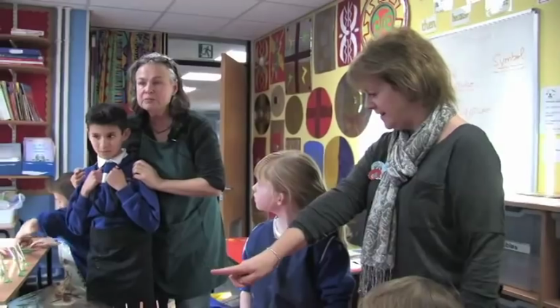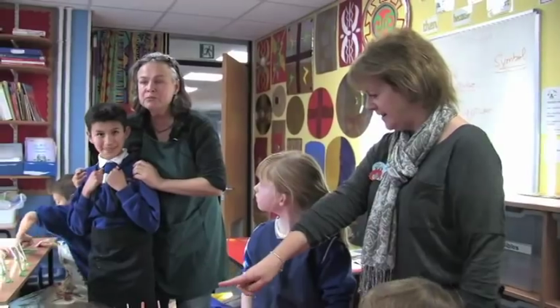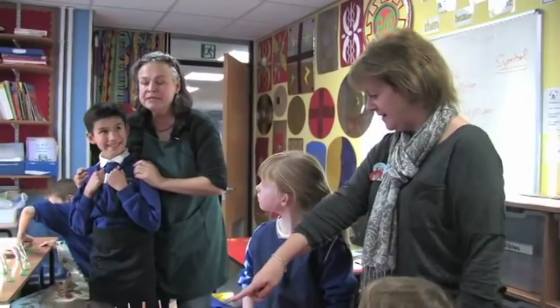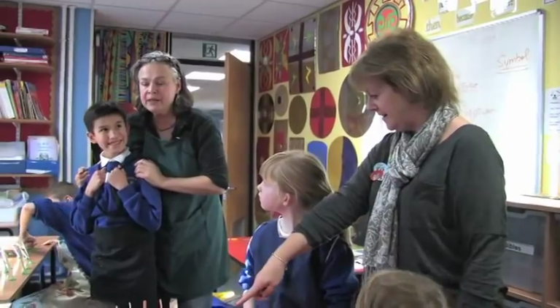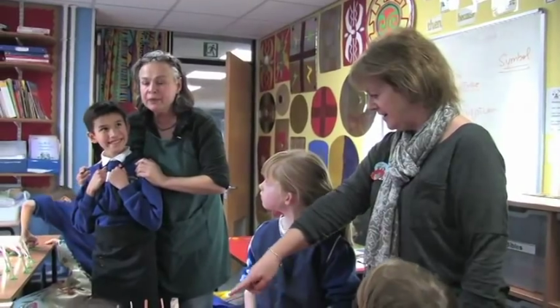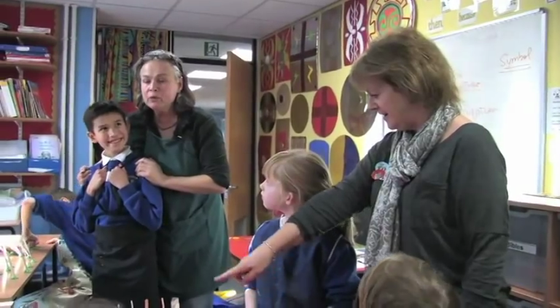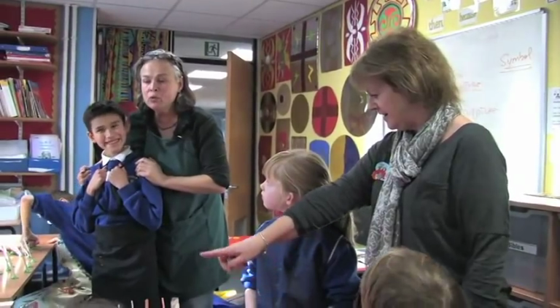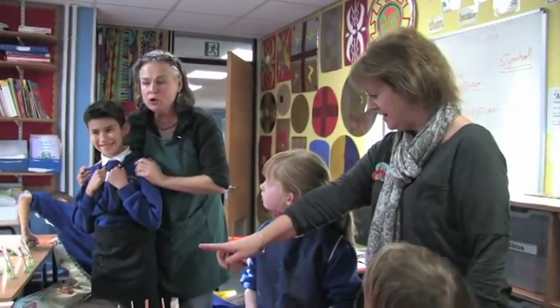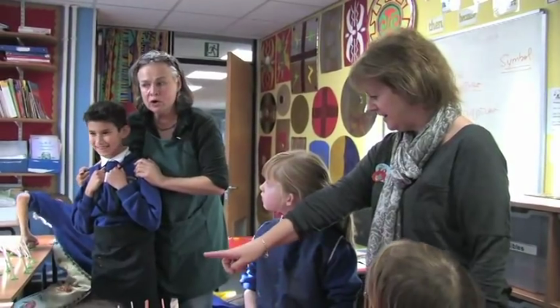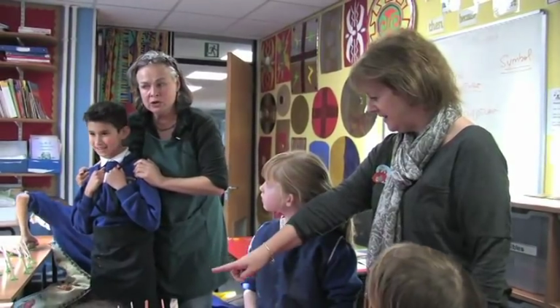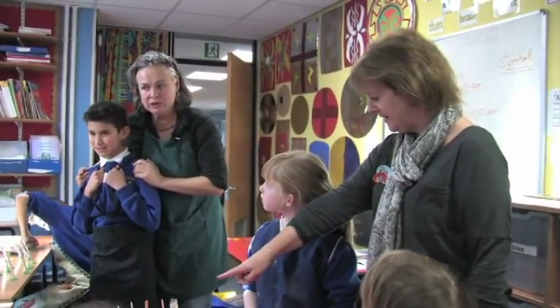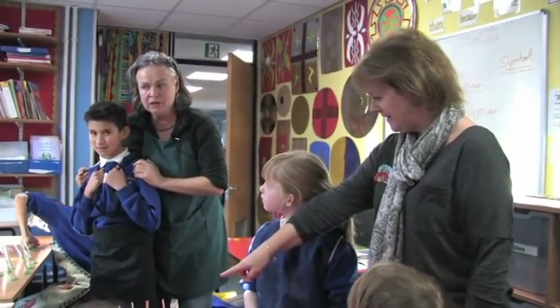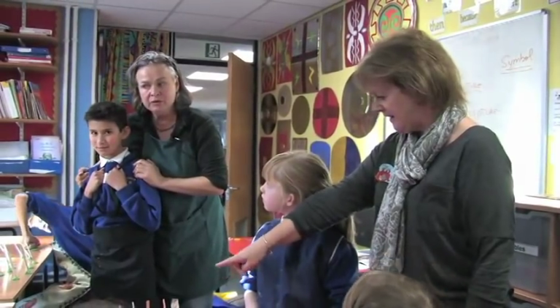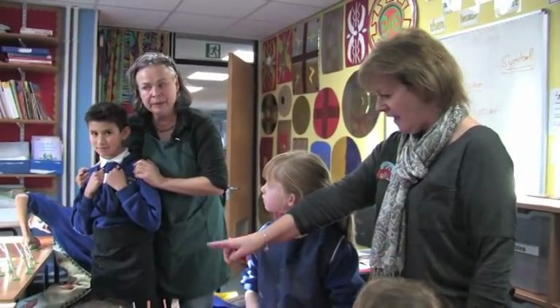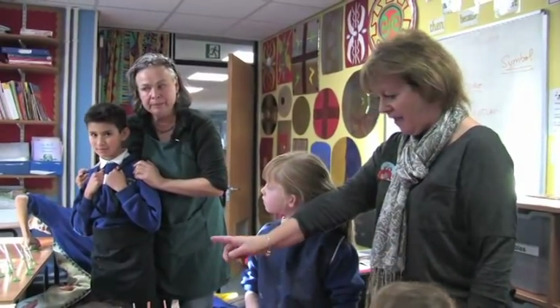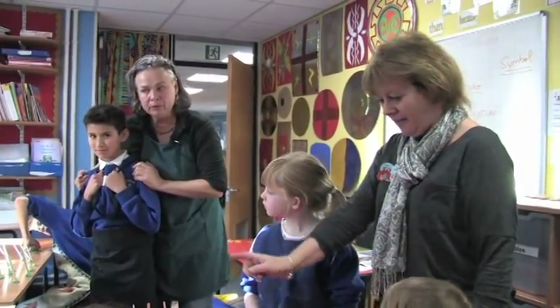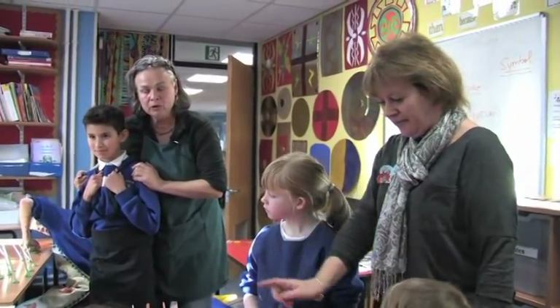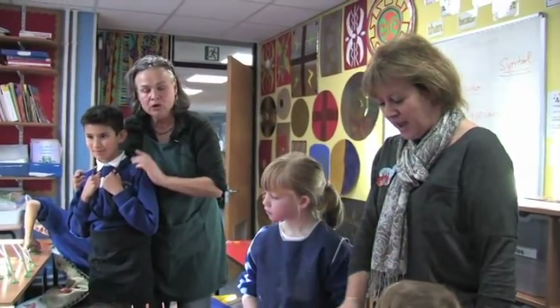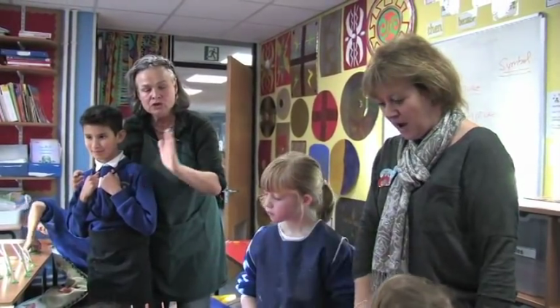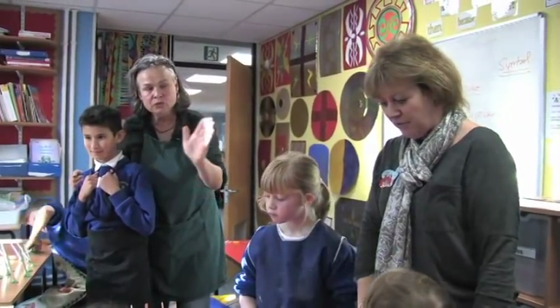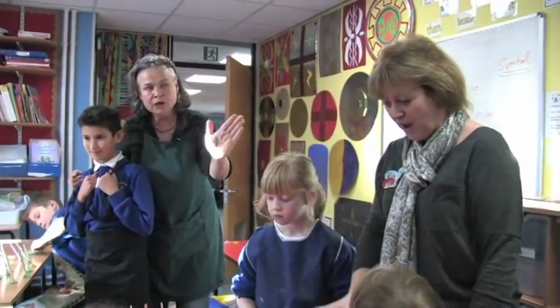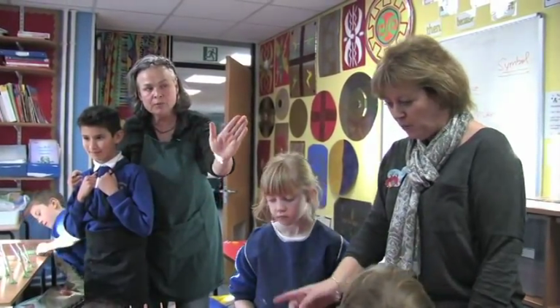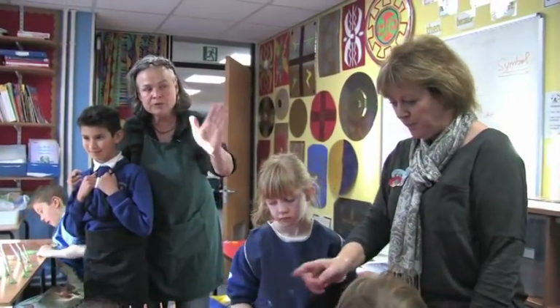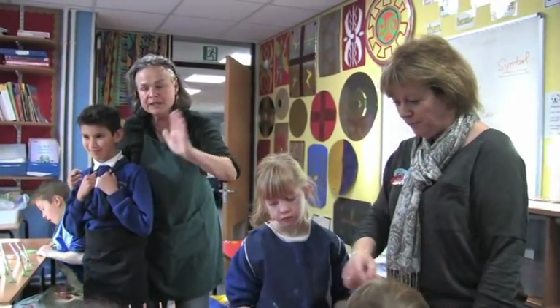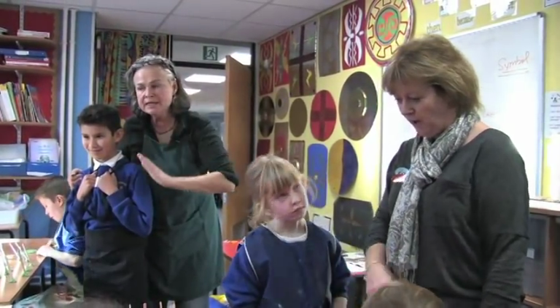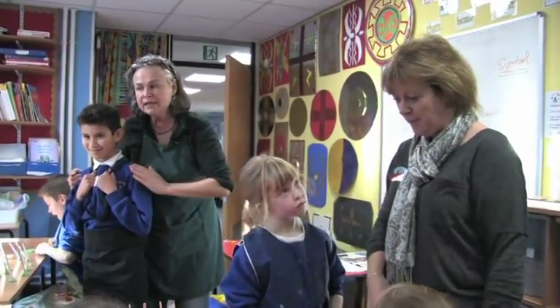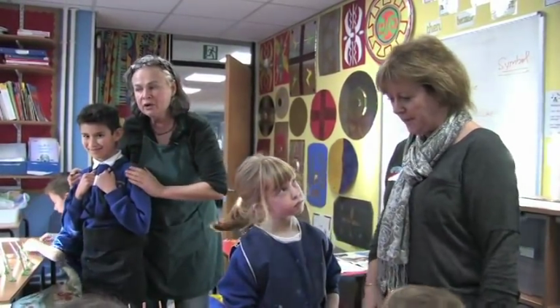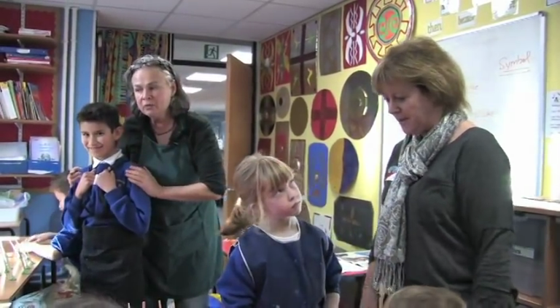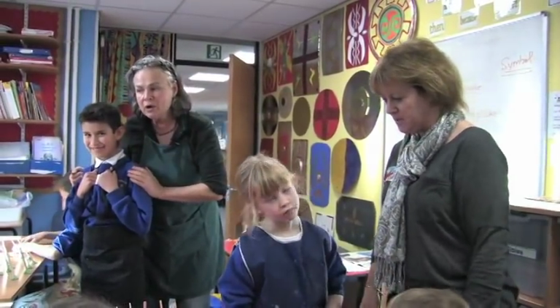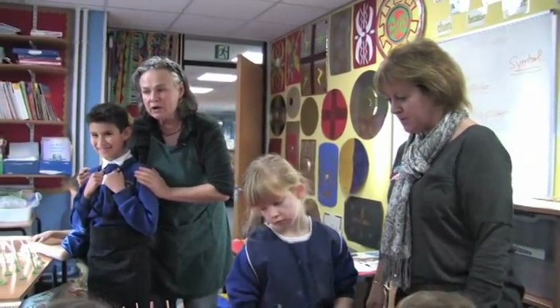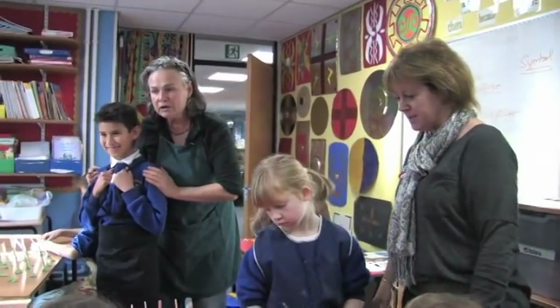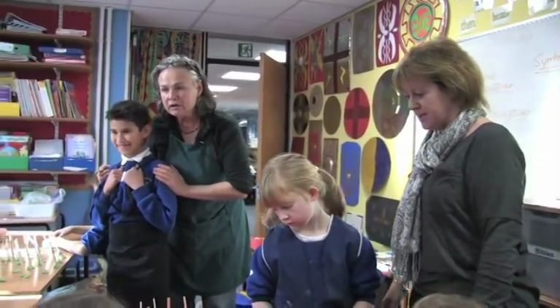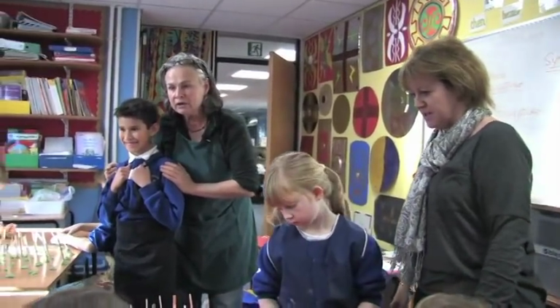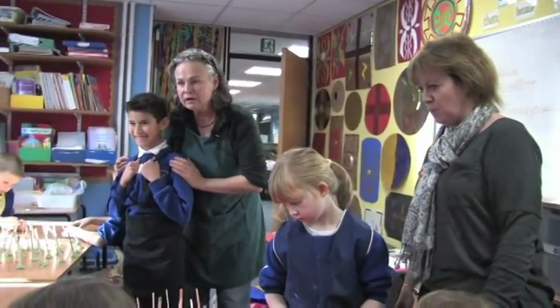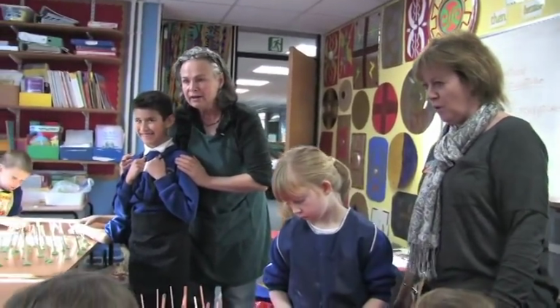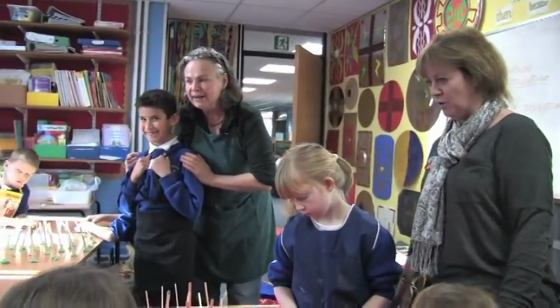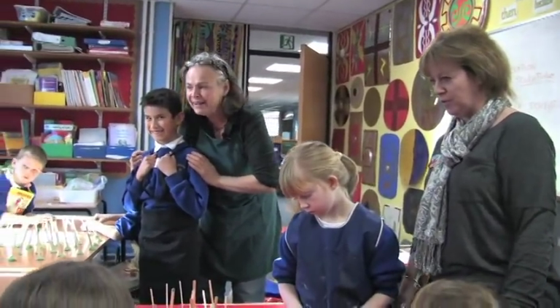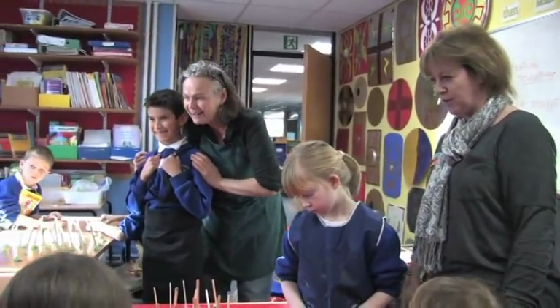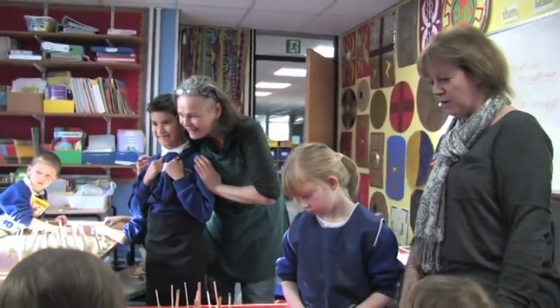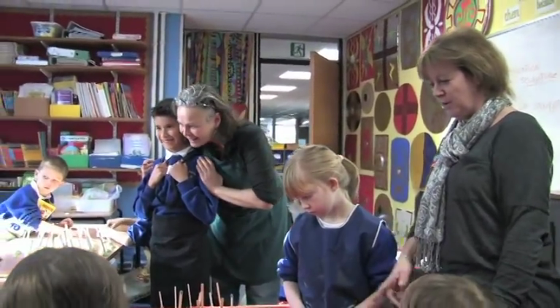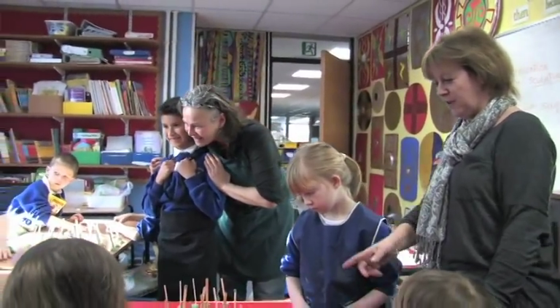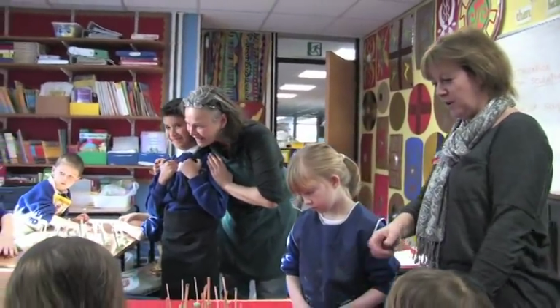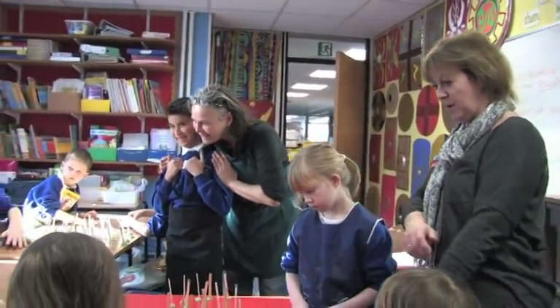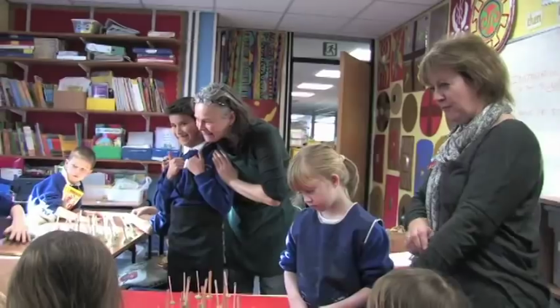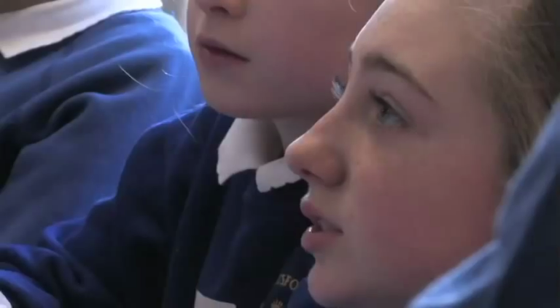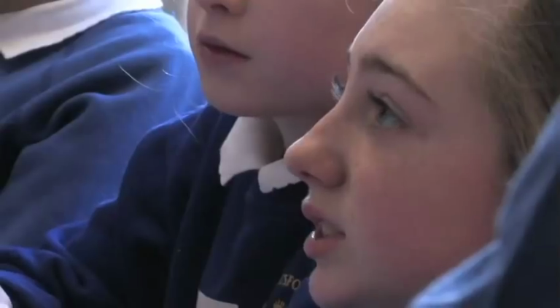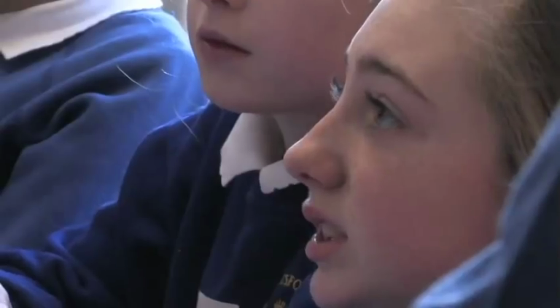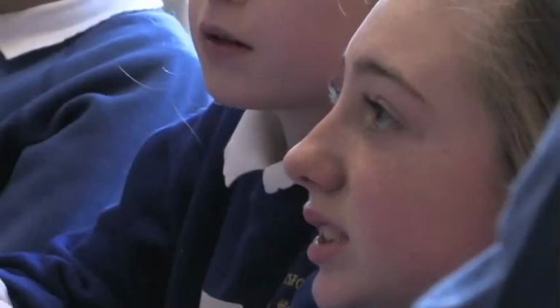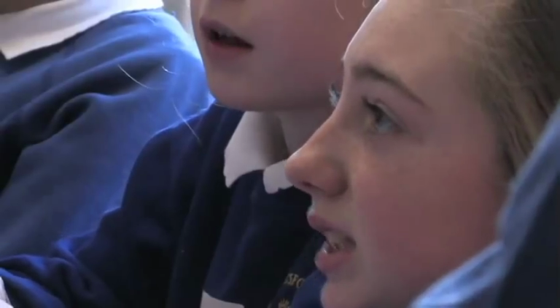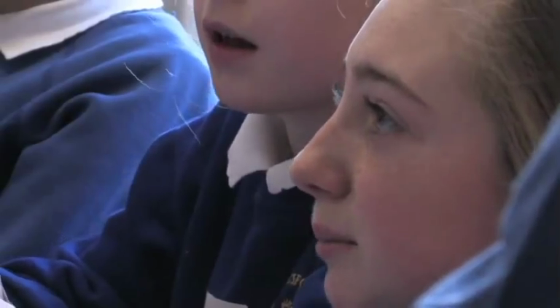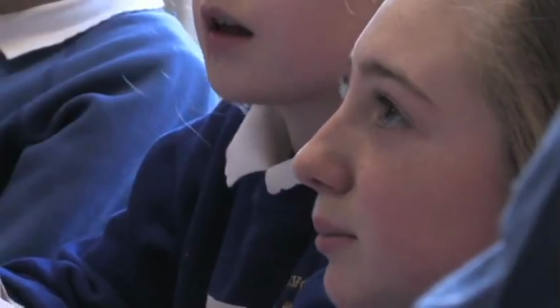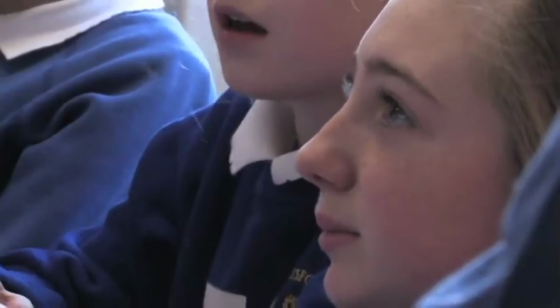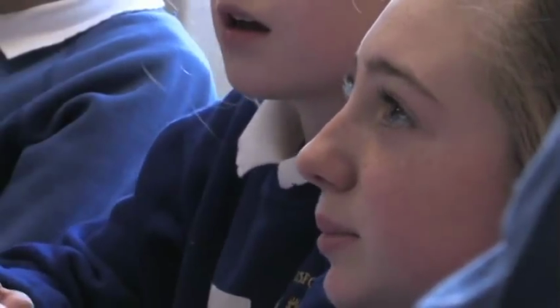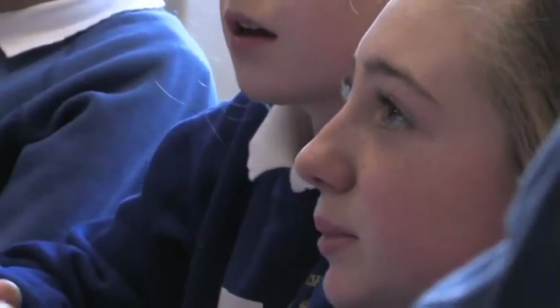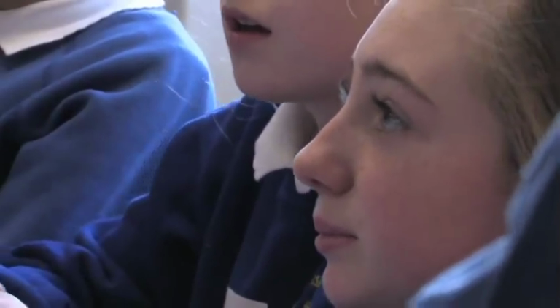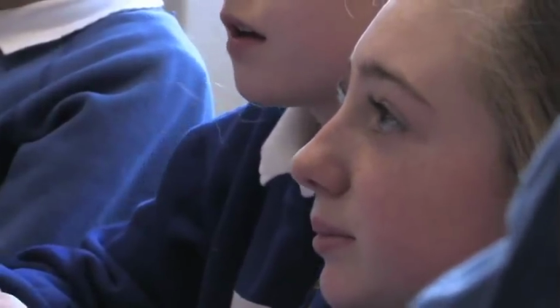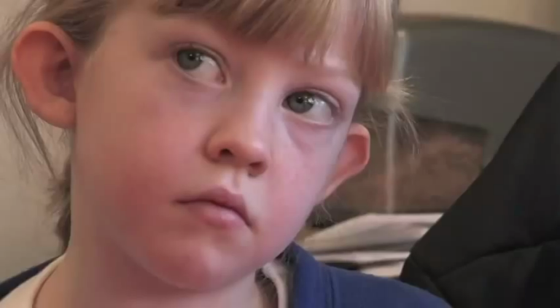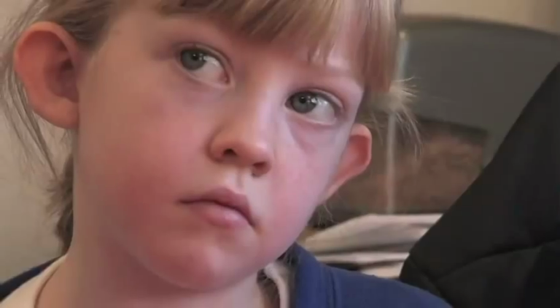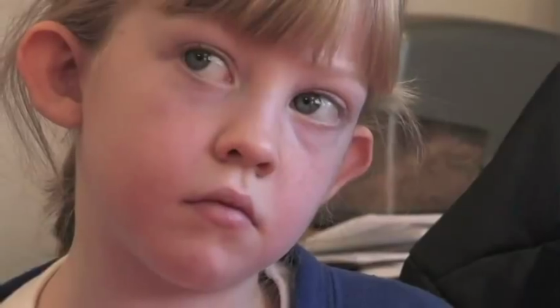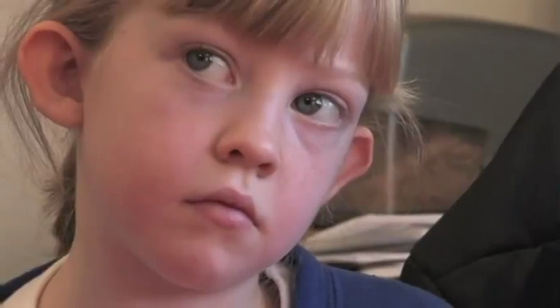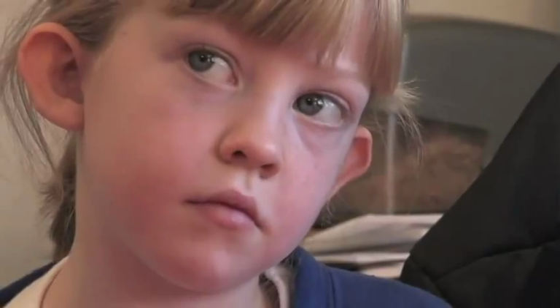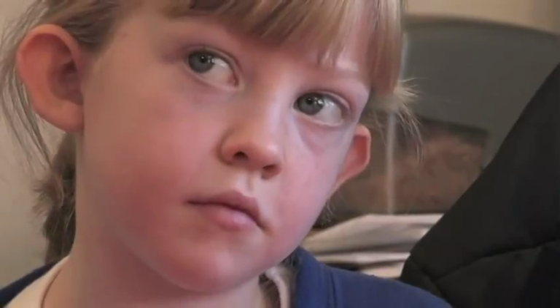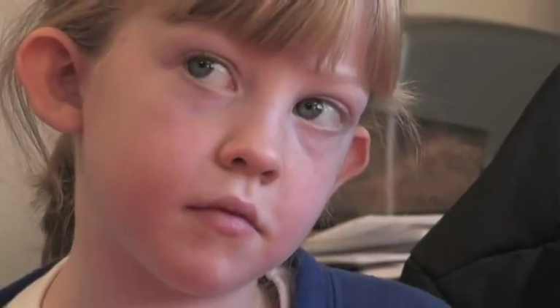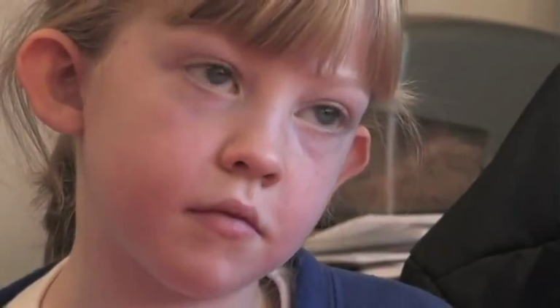We did have a lot of practising to do before we actually put it together. We were picked by the teachers — hand-picked.